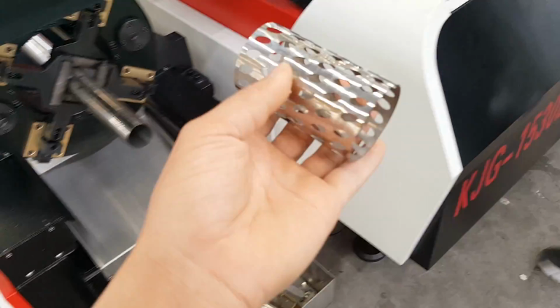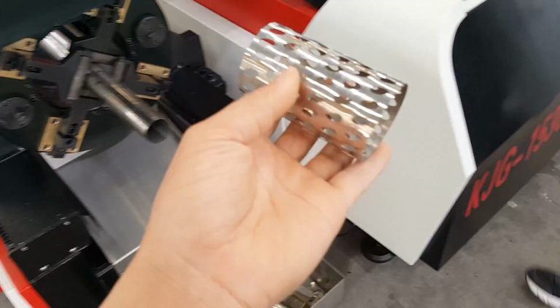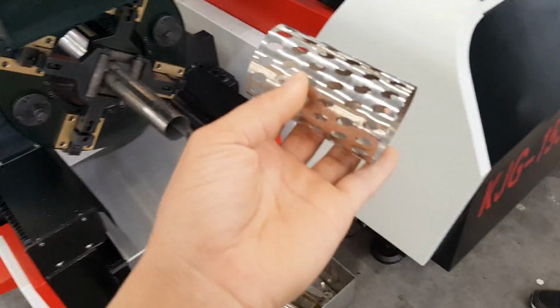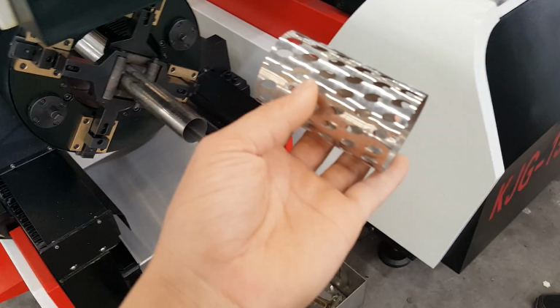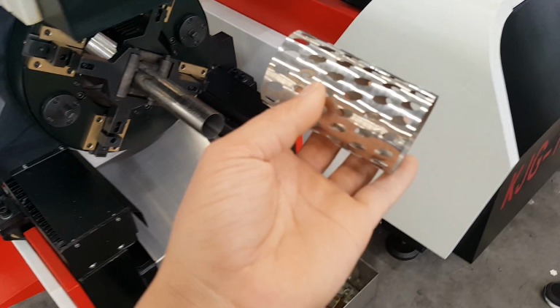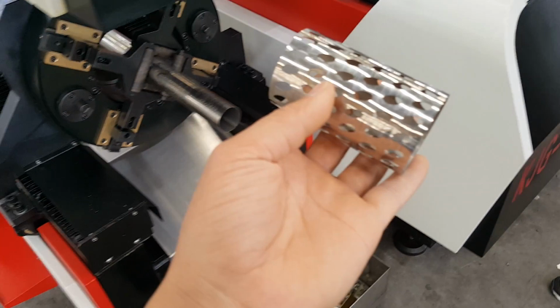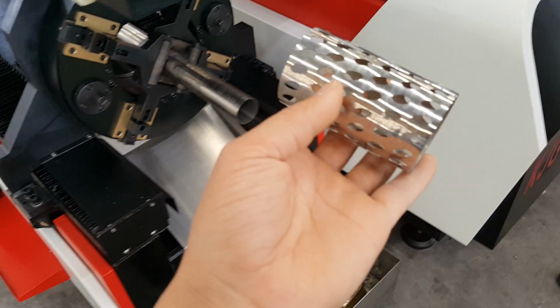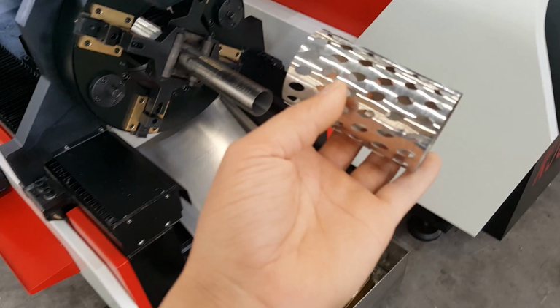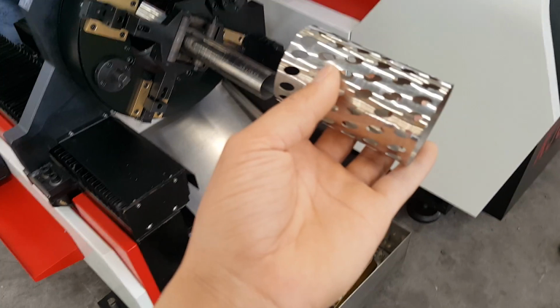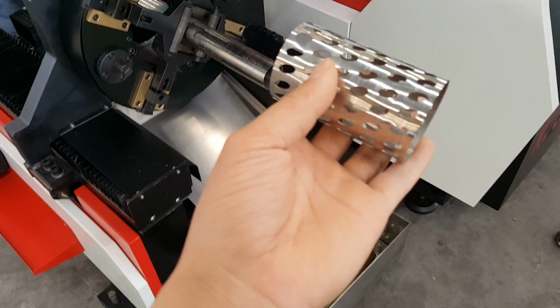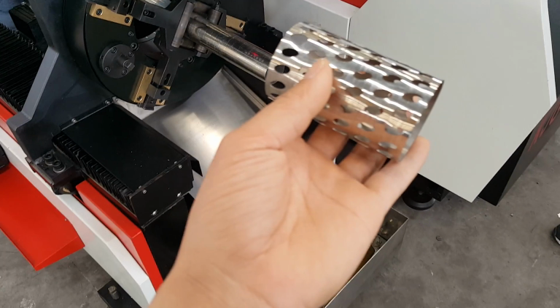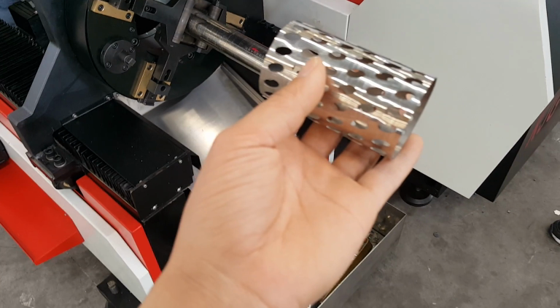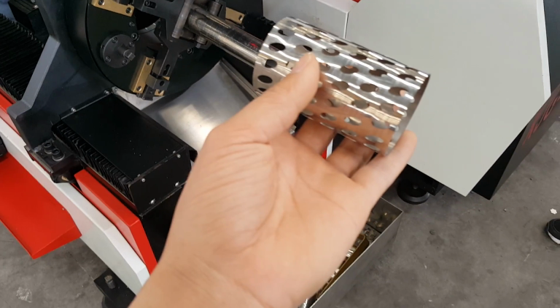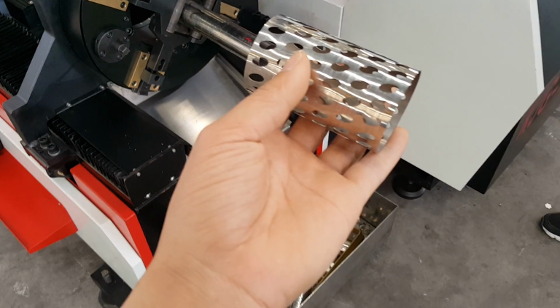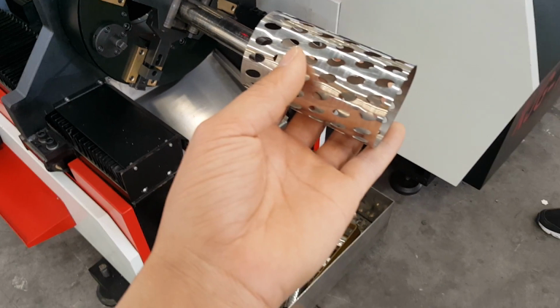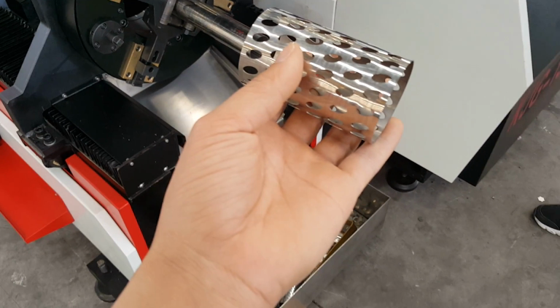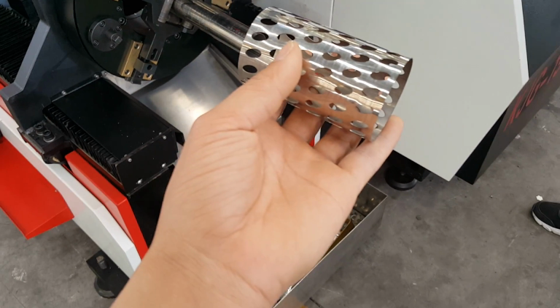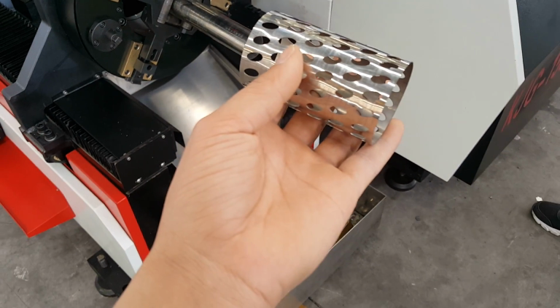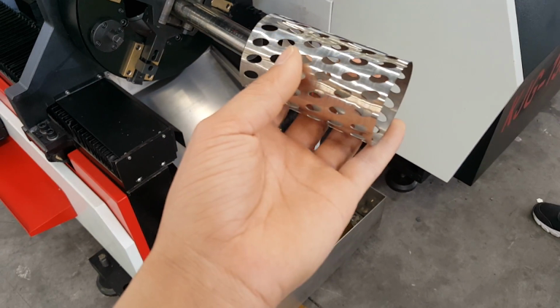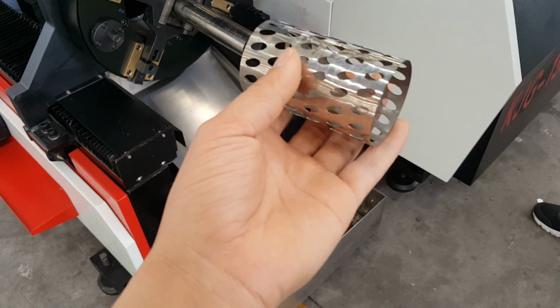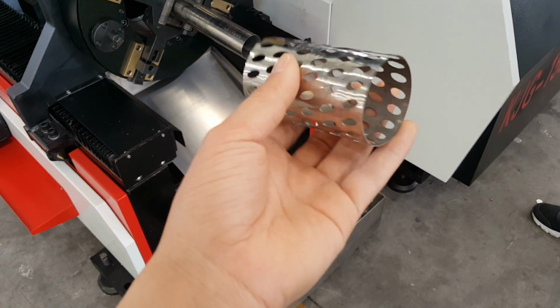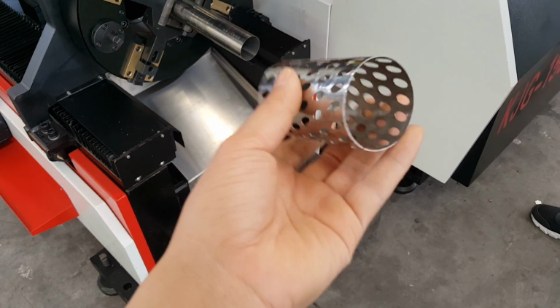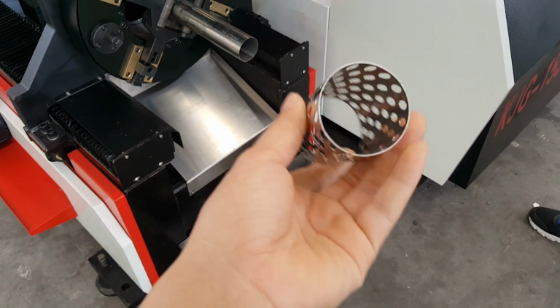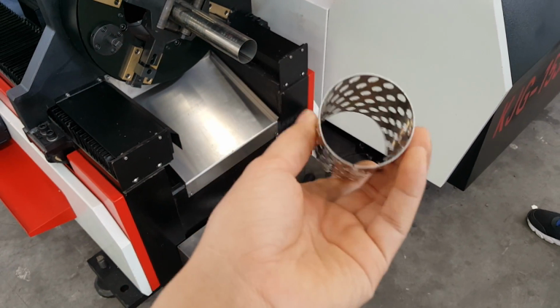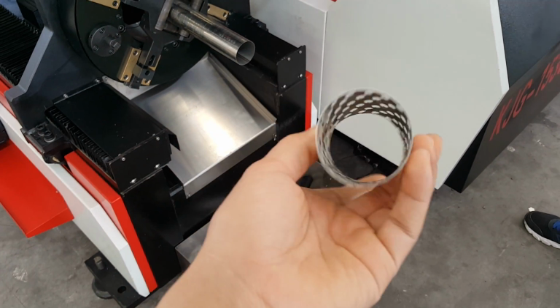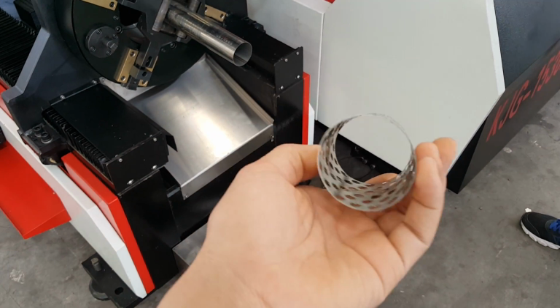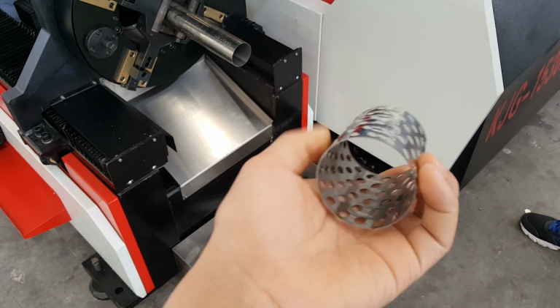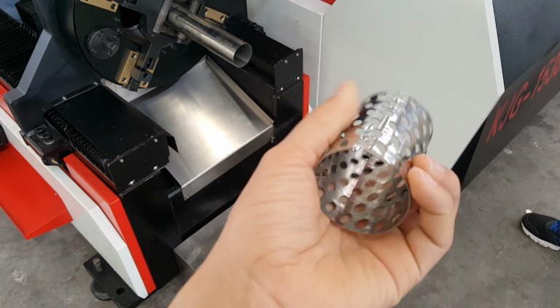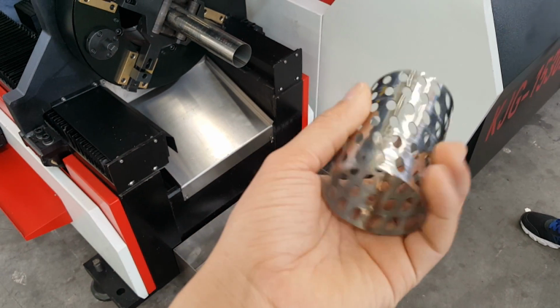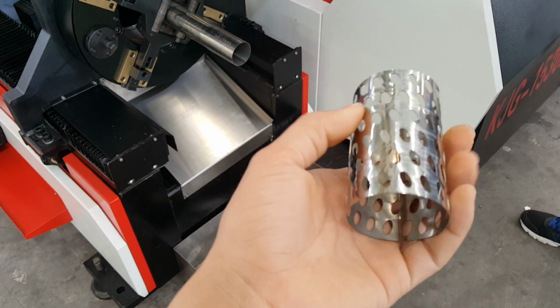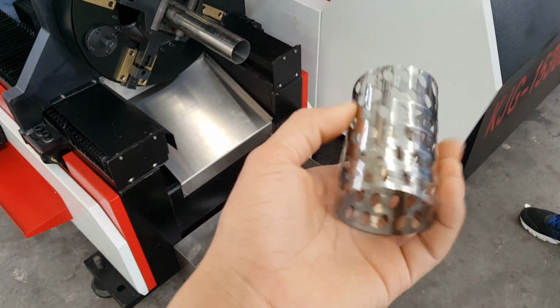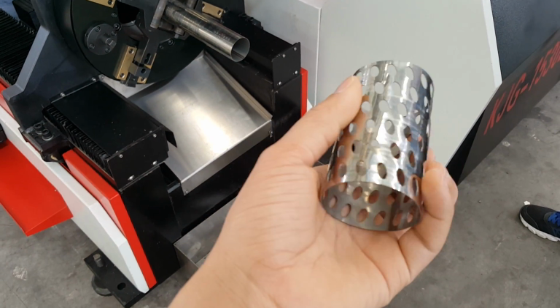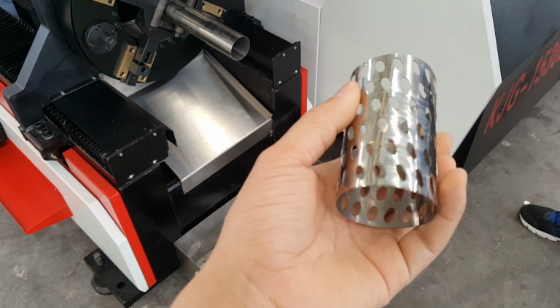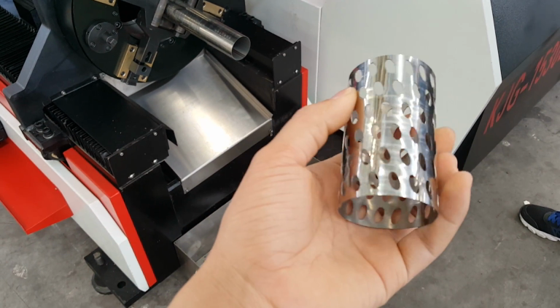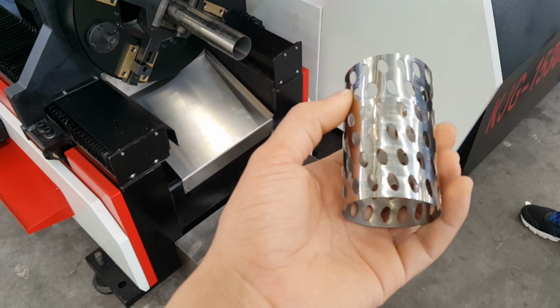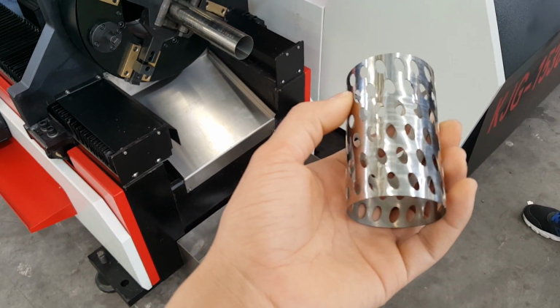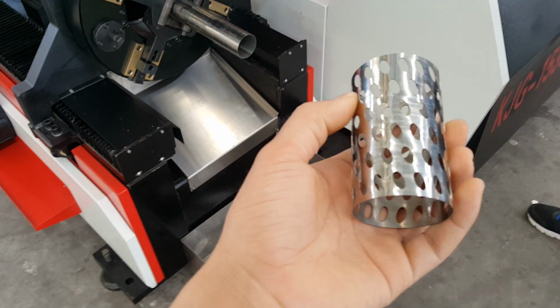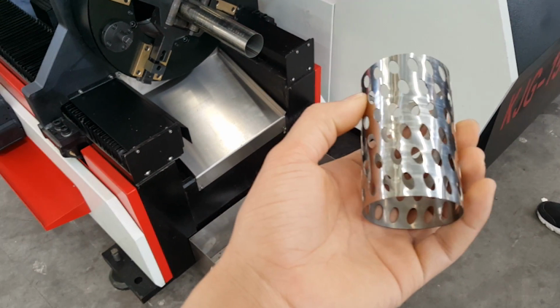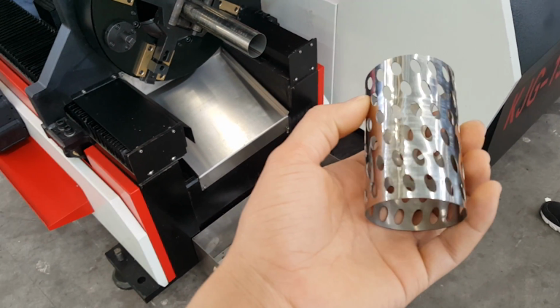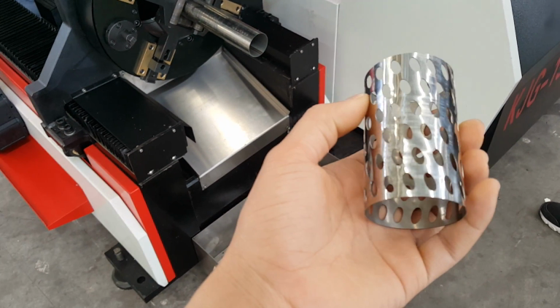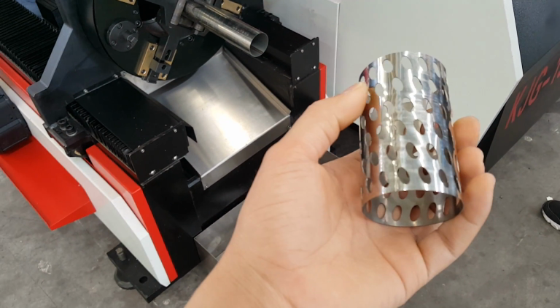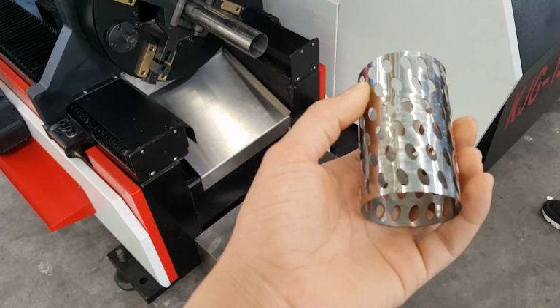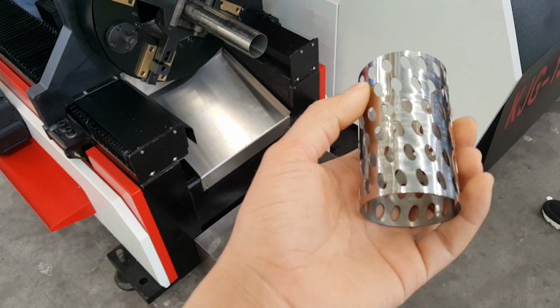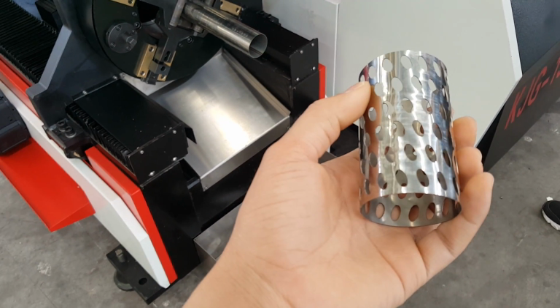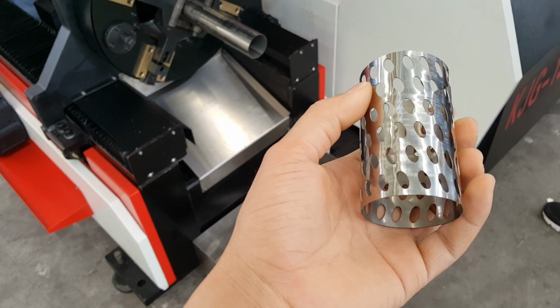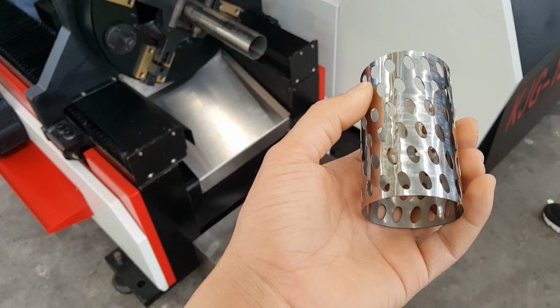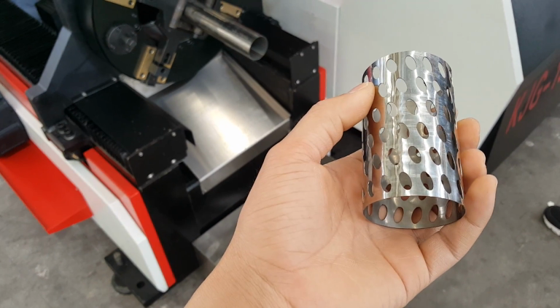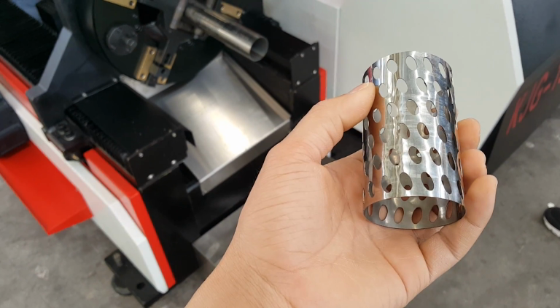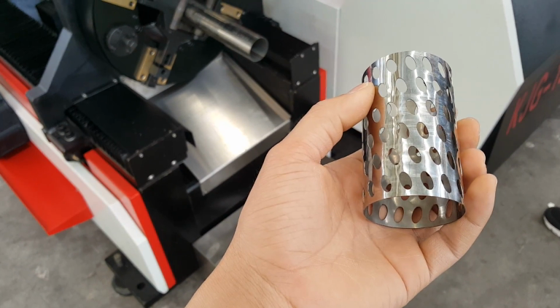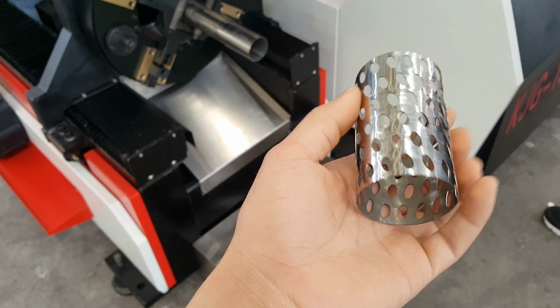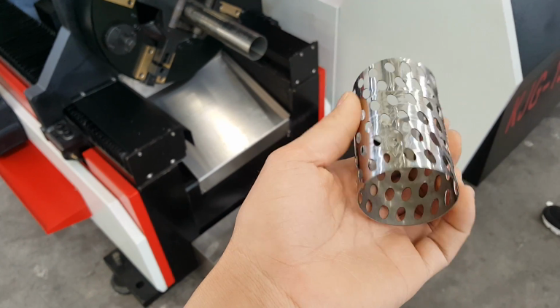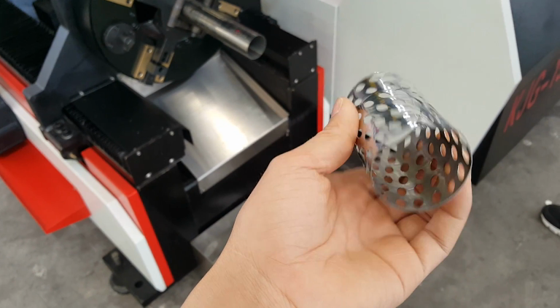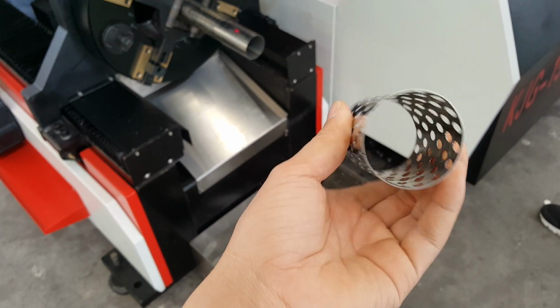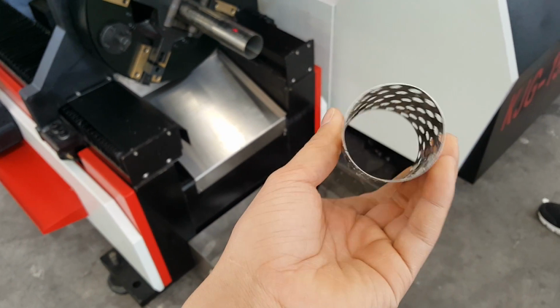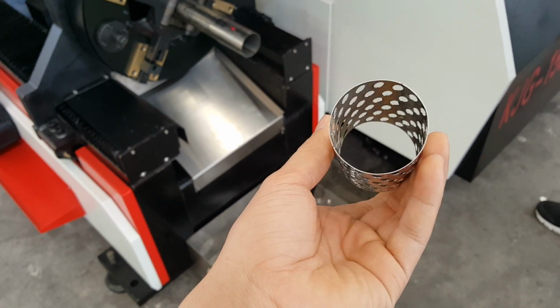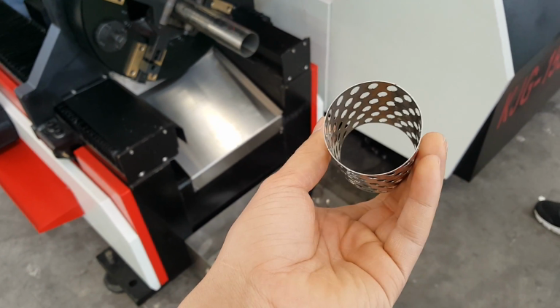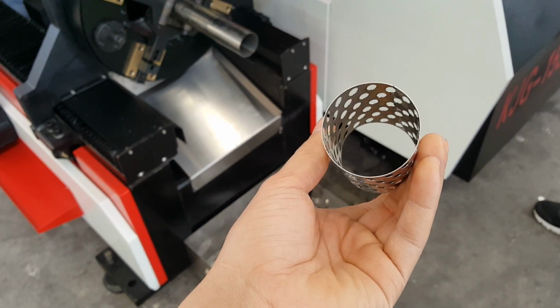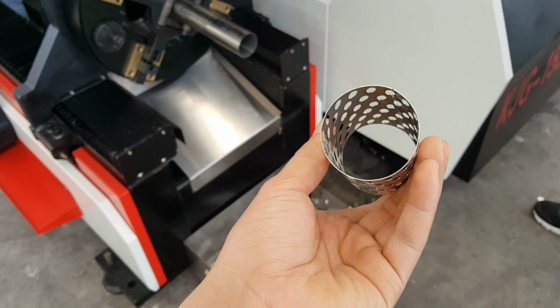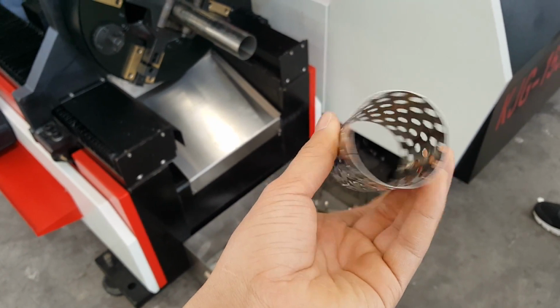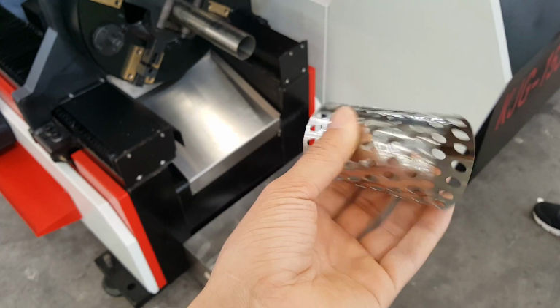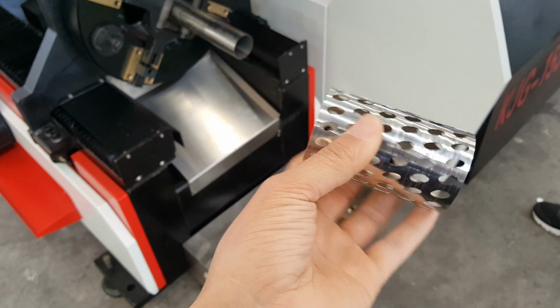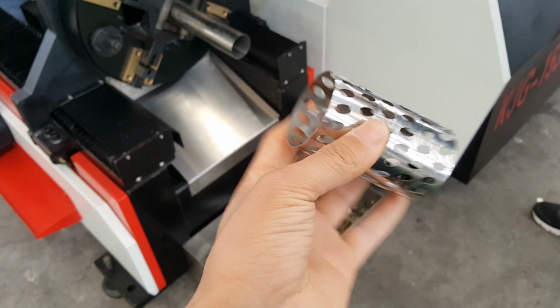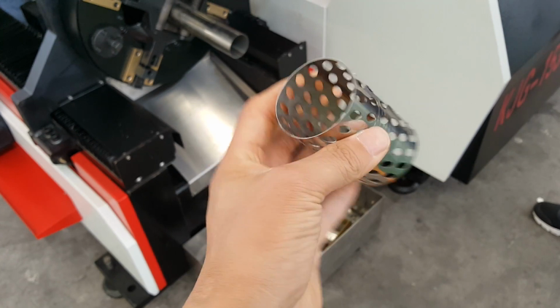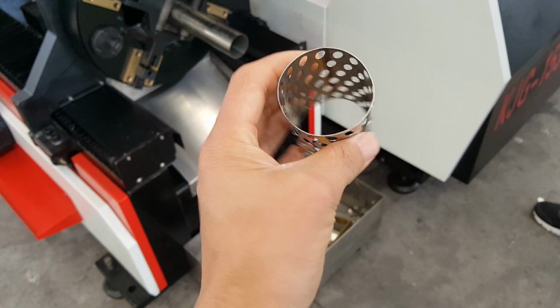This is a sample for the tube and pipe cutting. This is stainless steel.